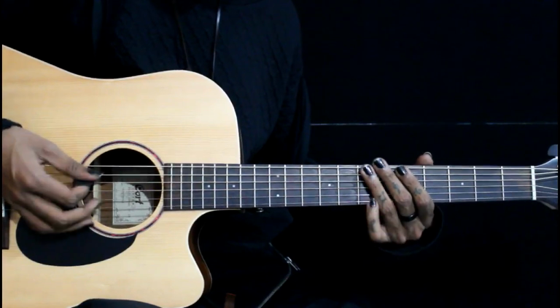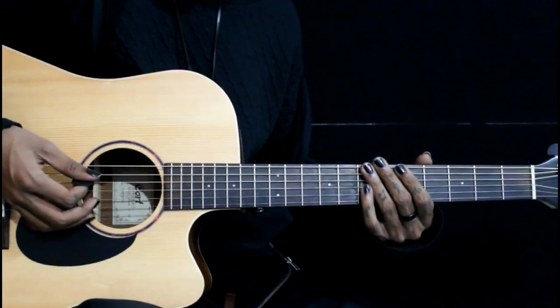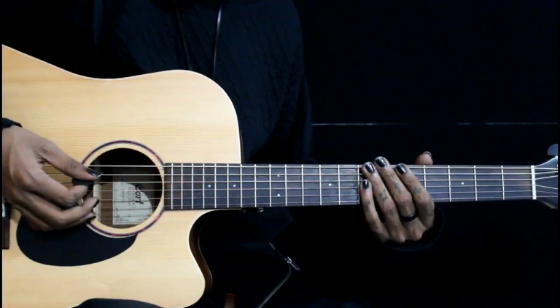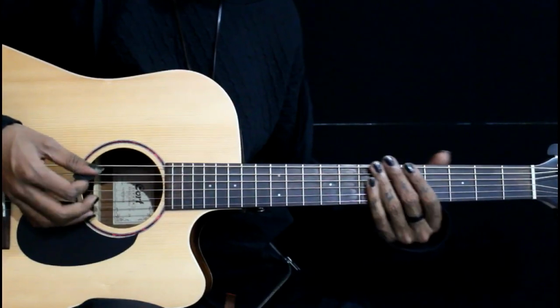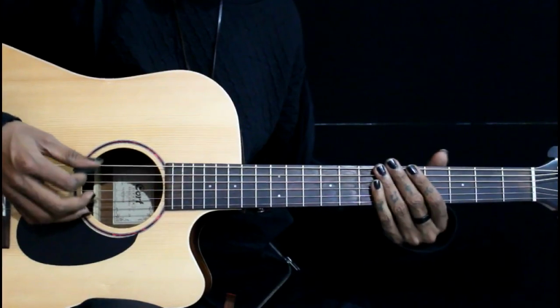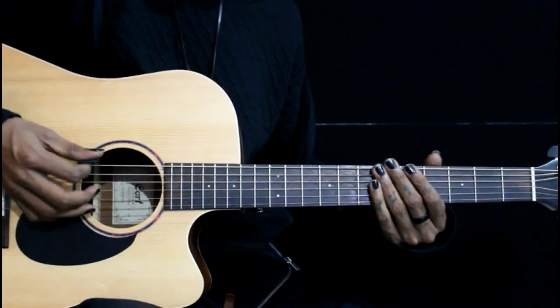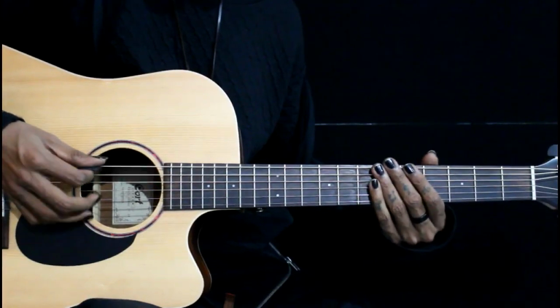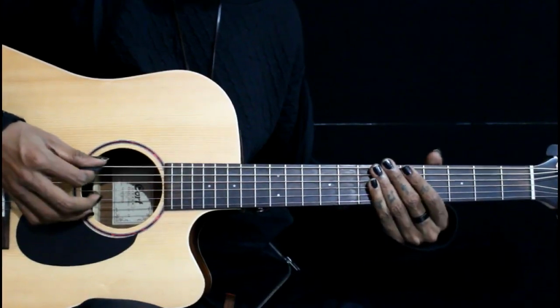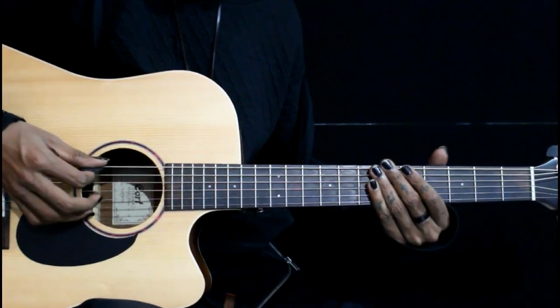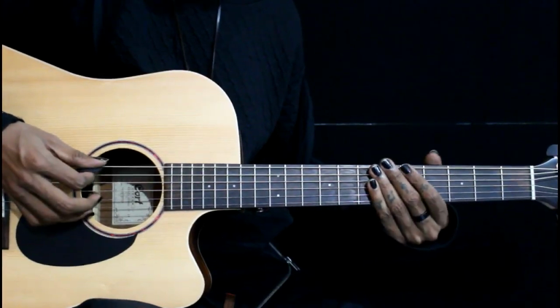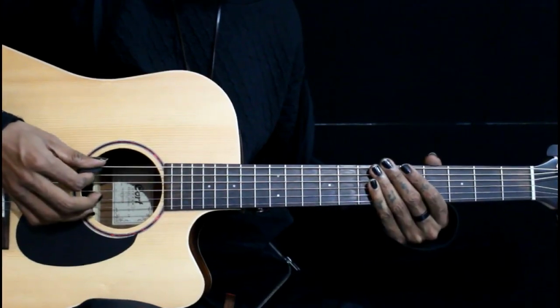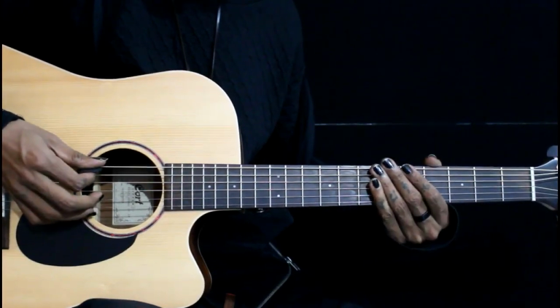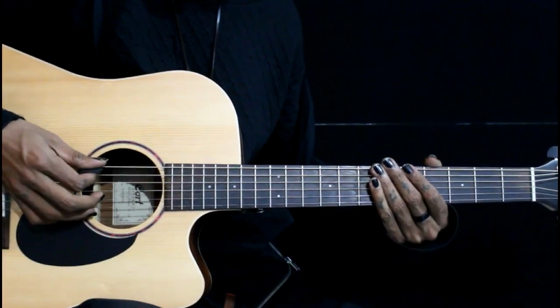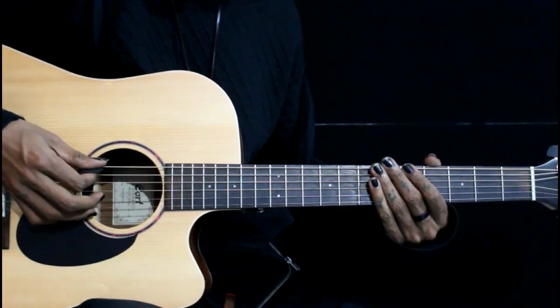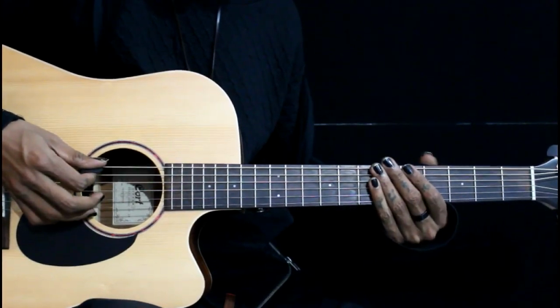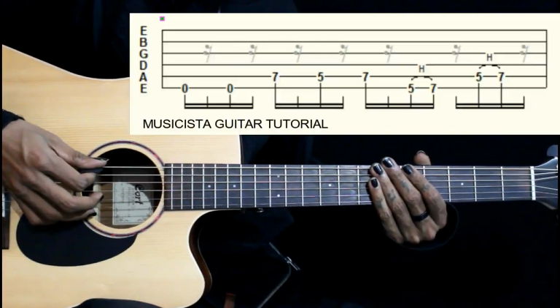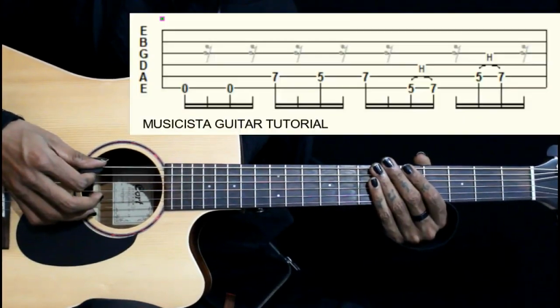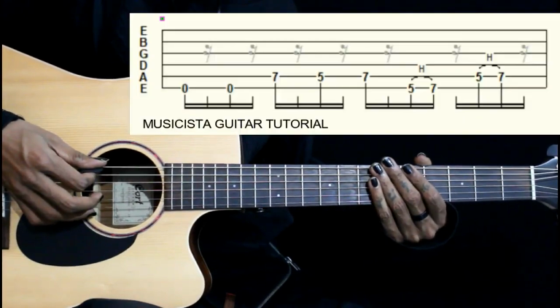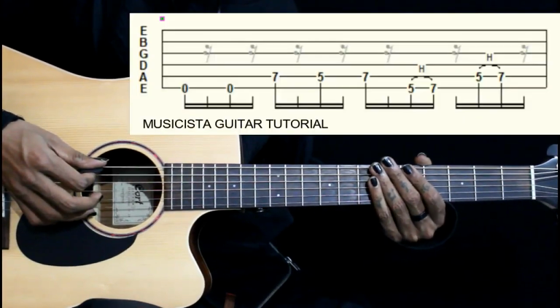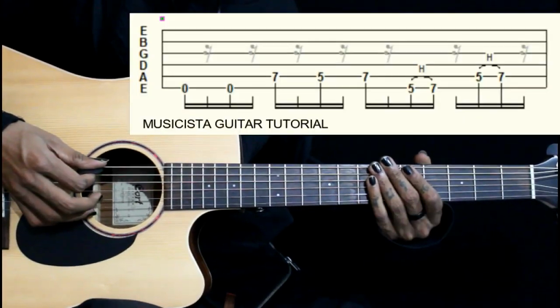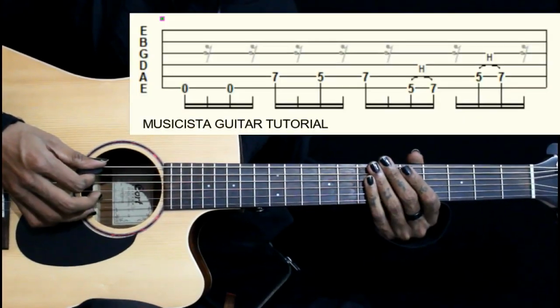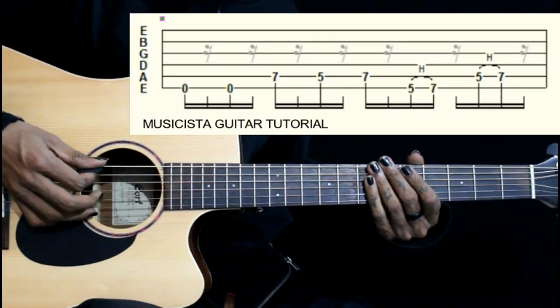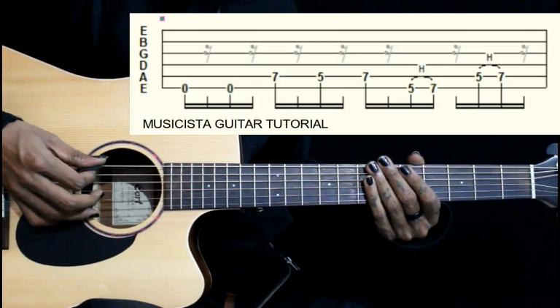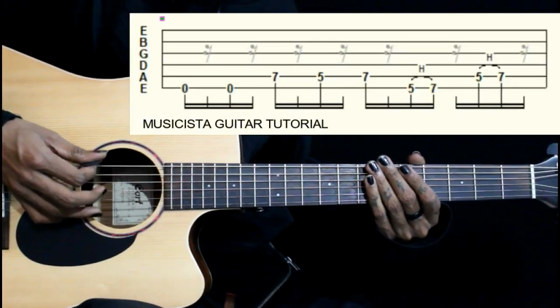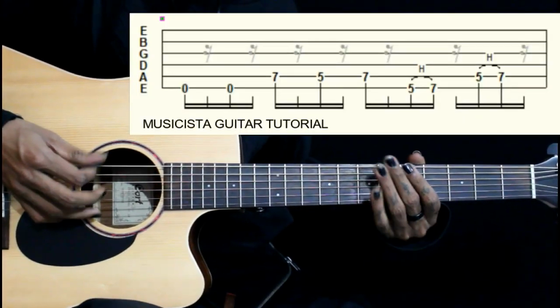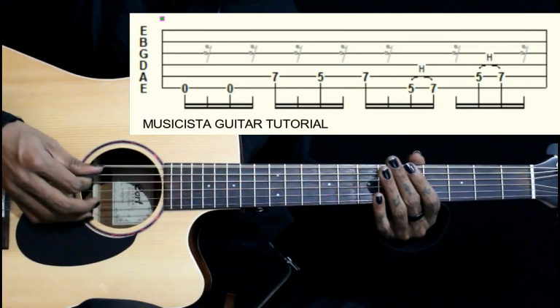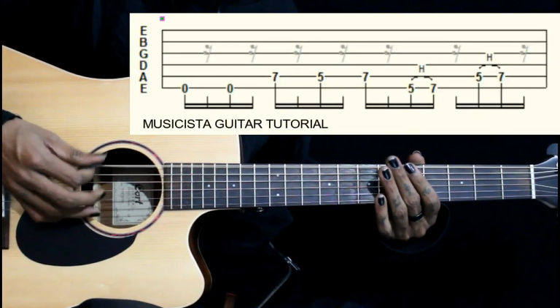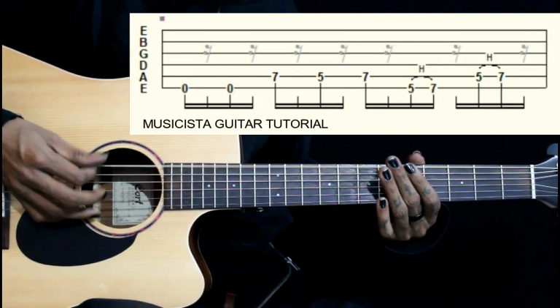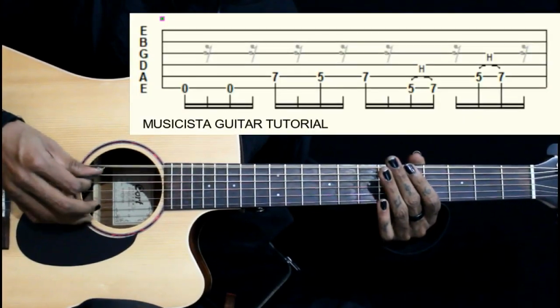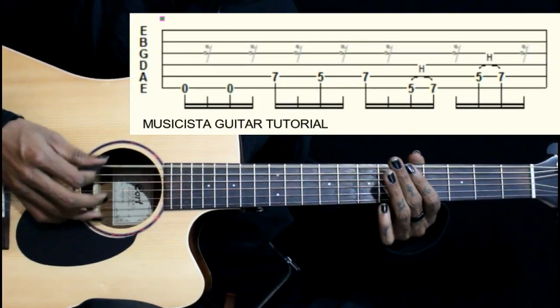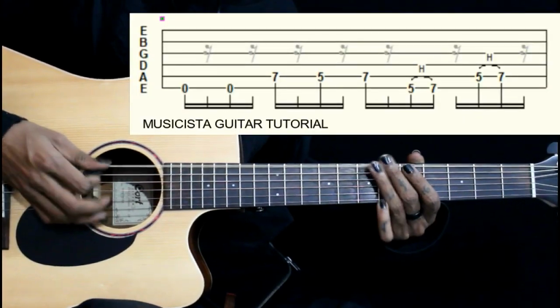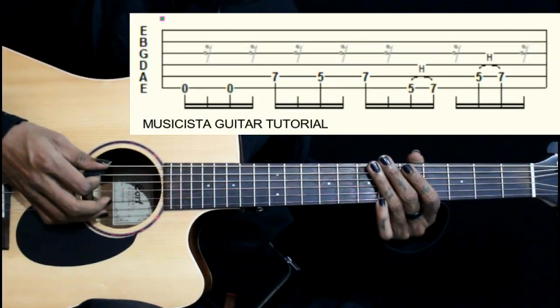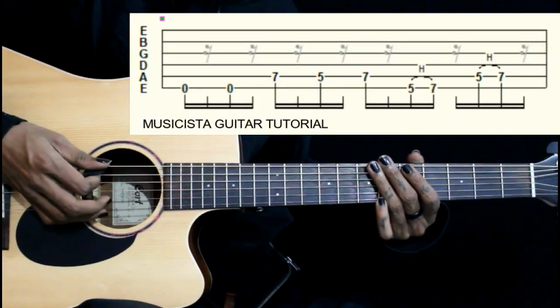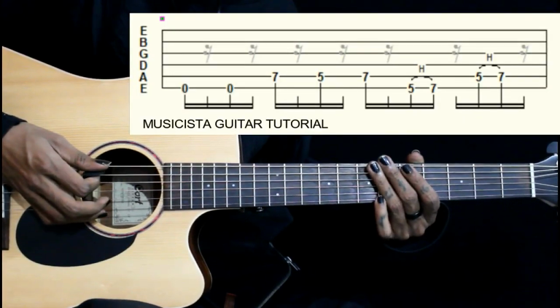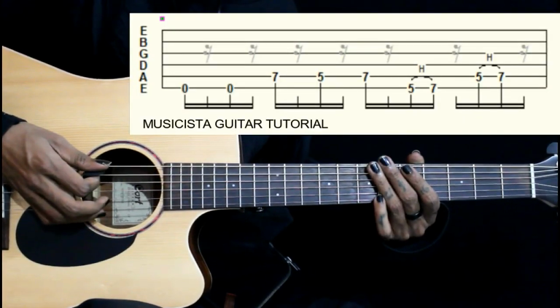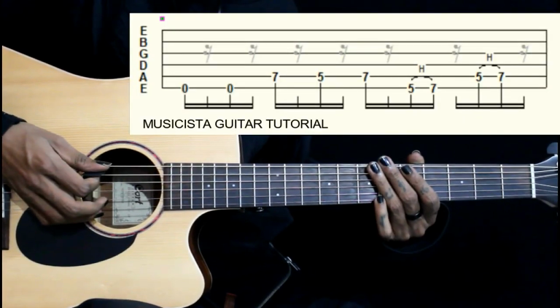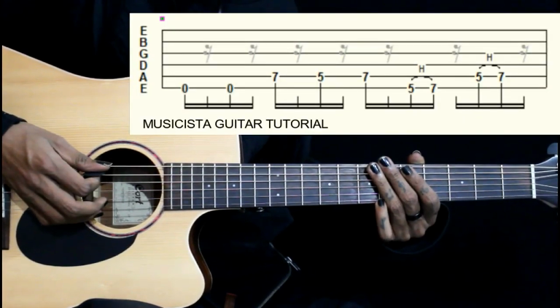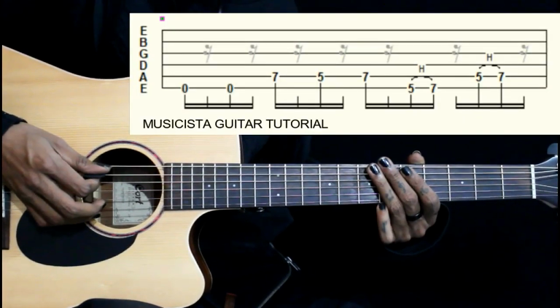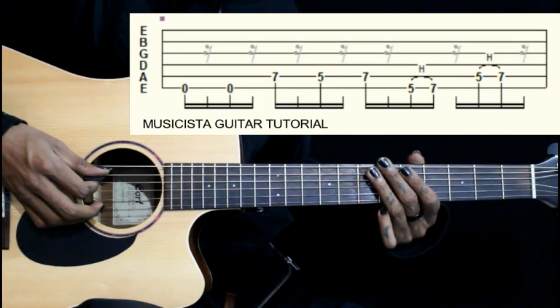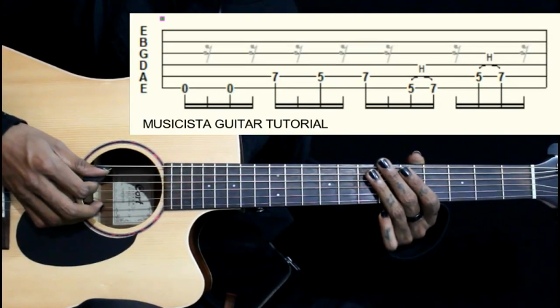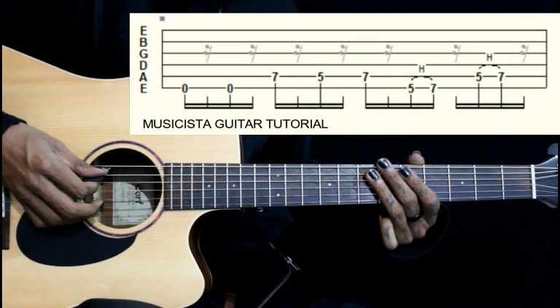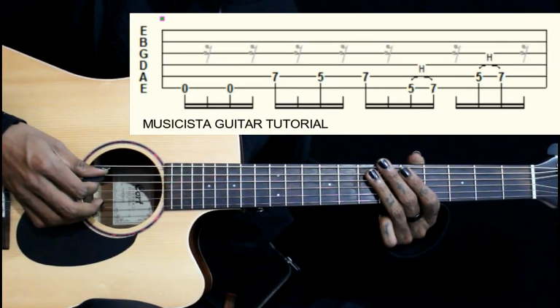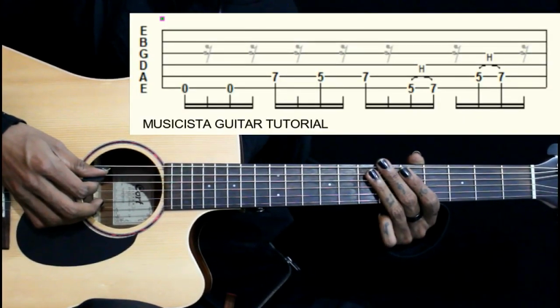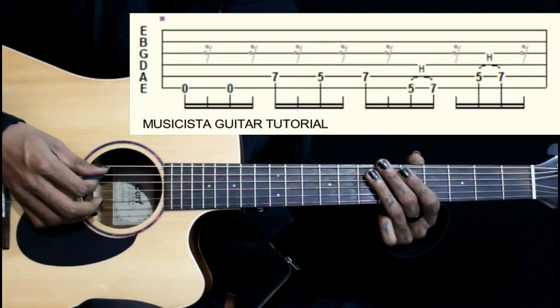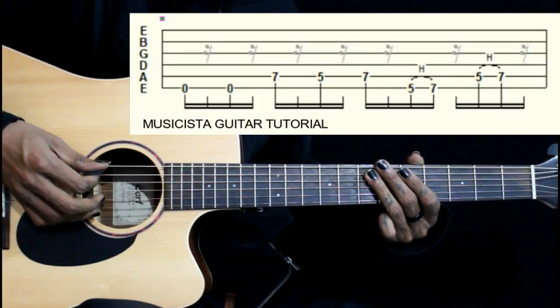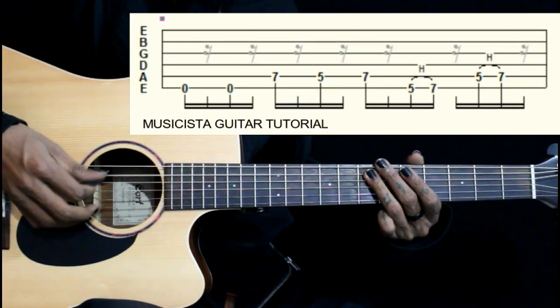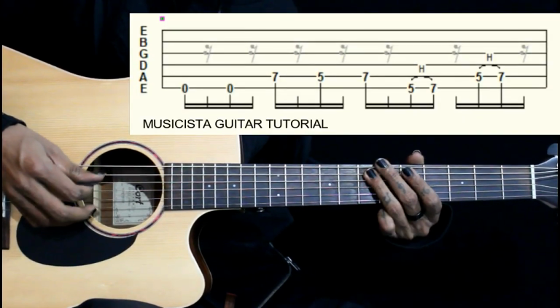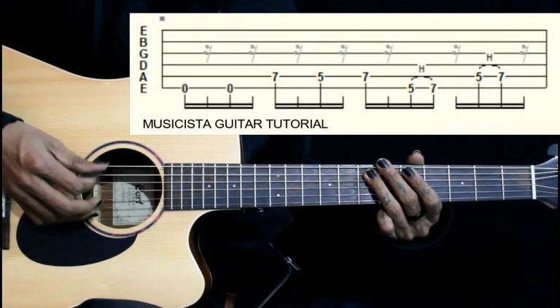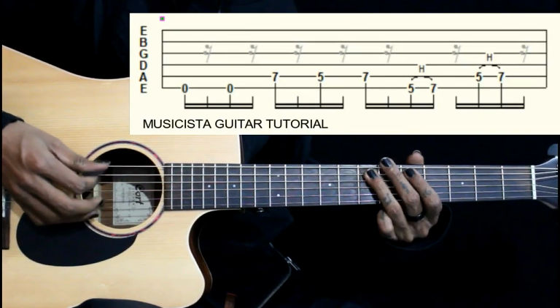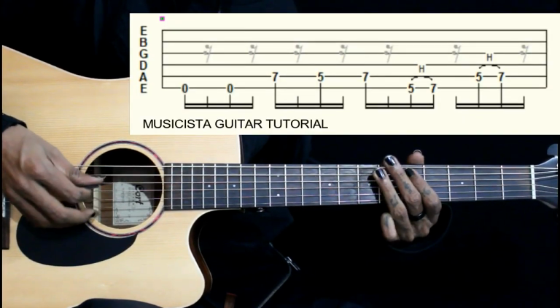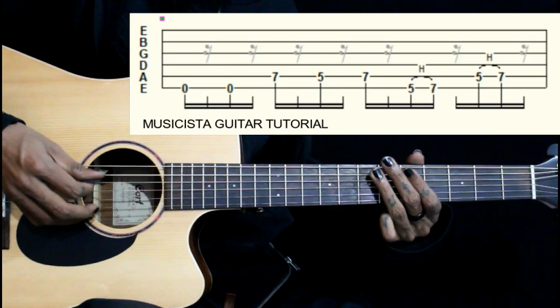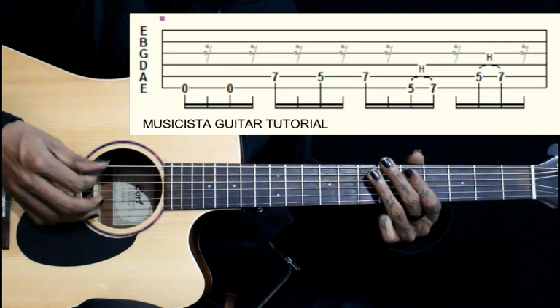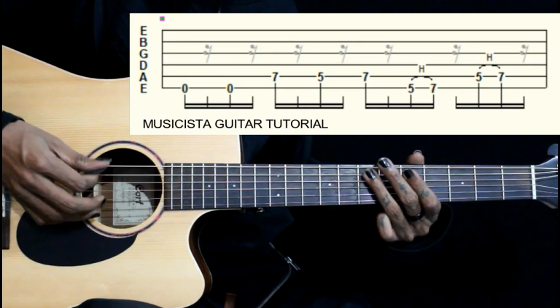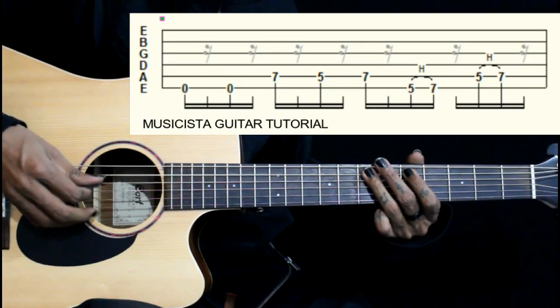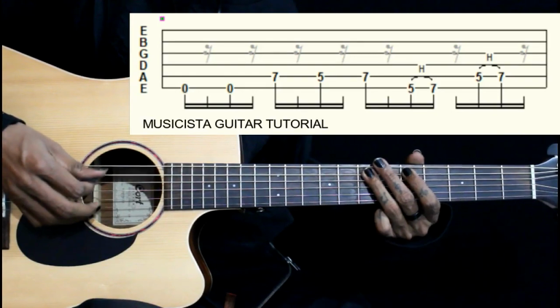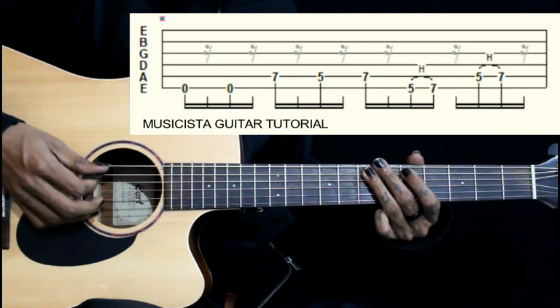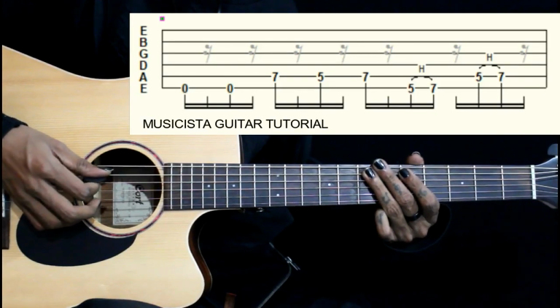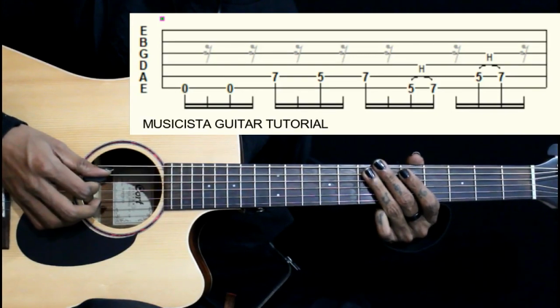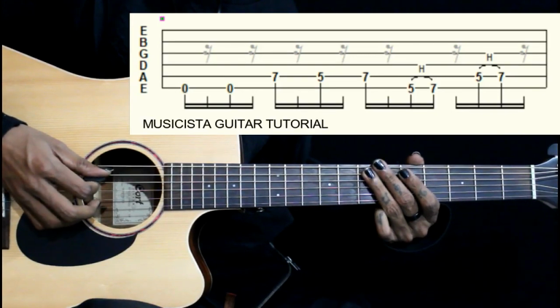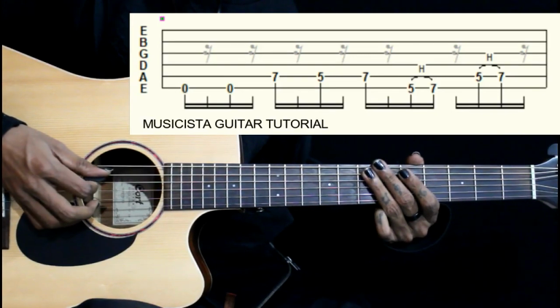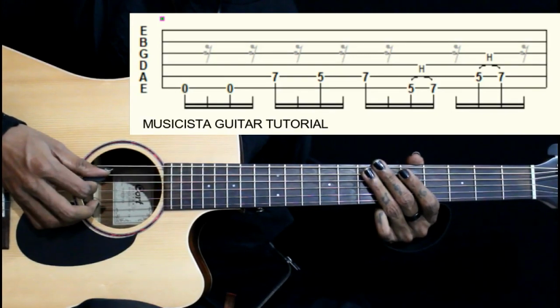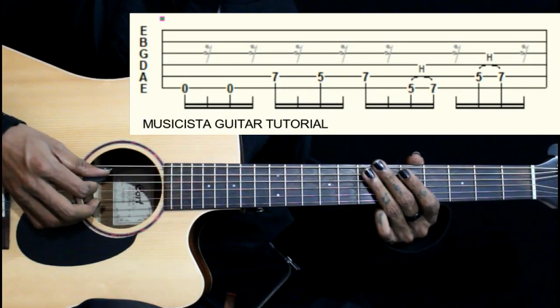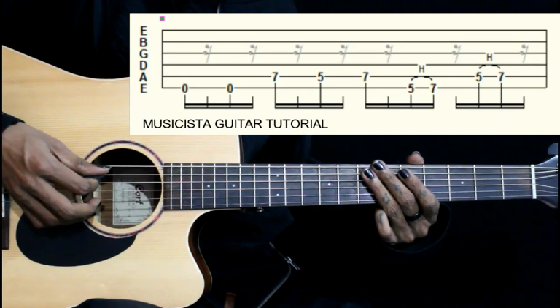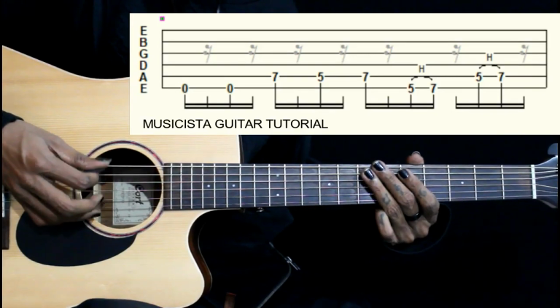So this lick starts on the 6th string, we play it twice, then we have 7-5-7 on the 5th string.